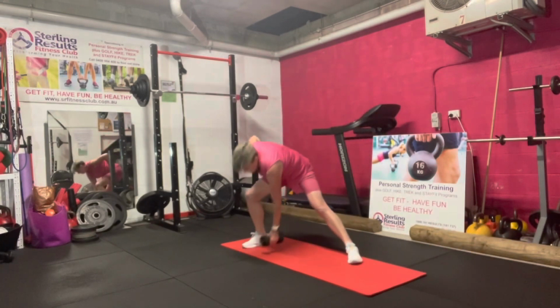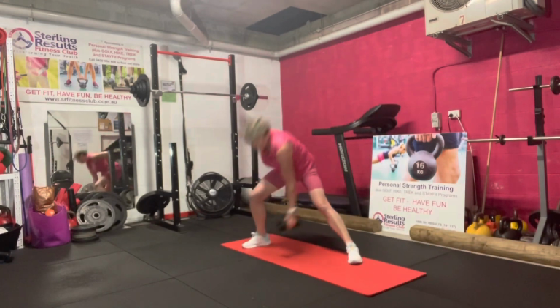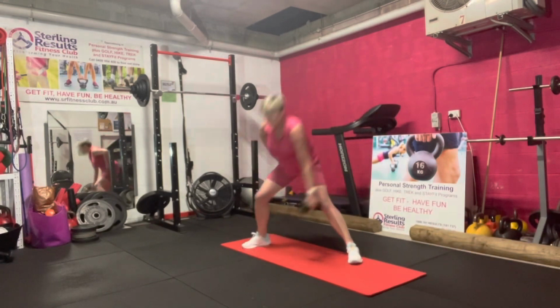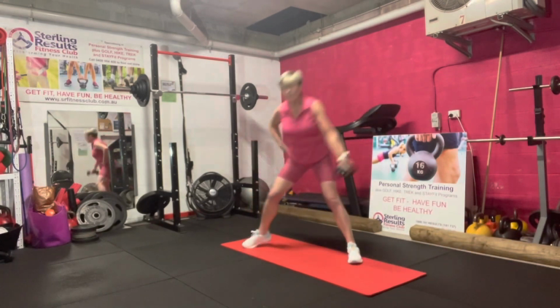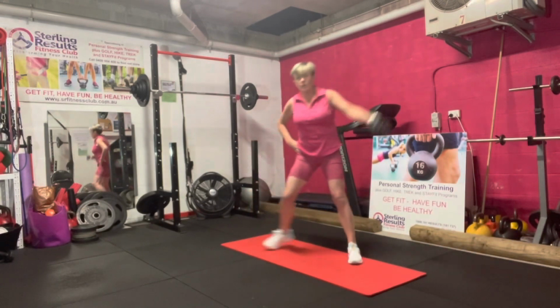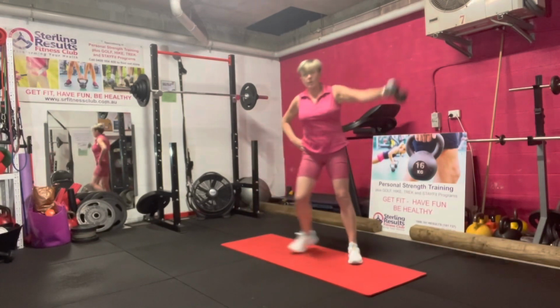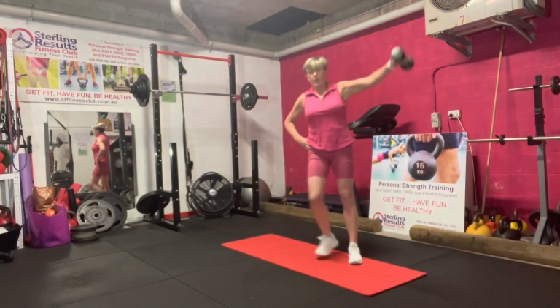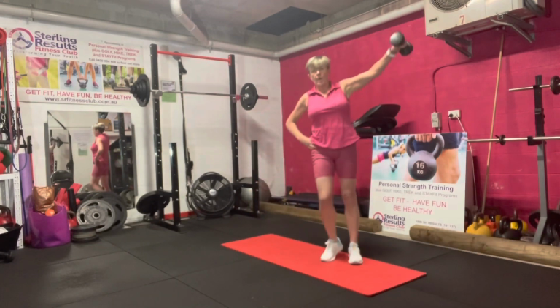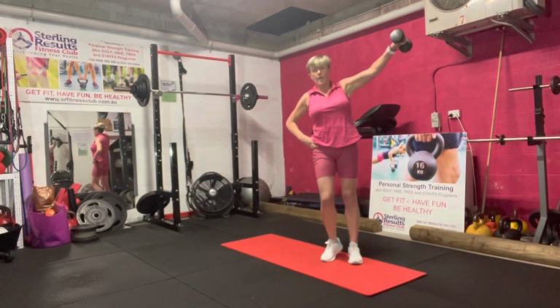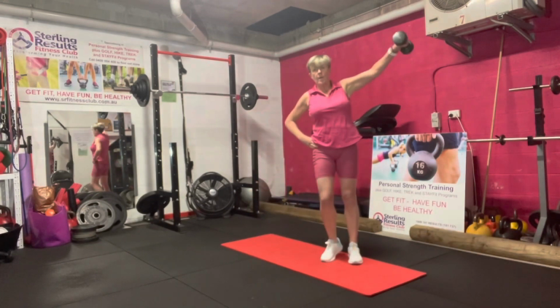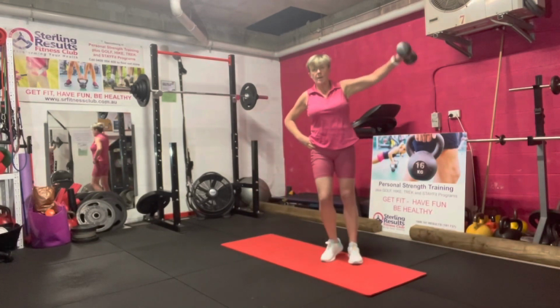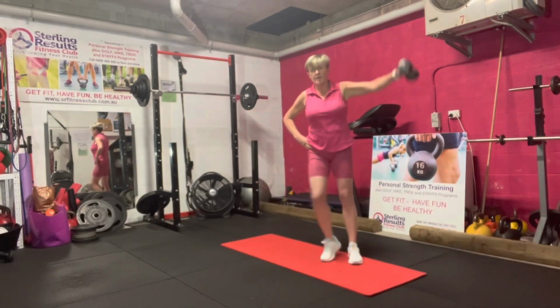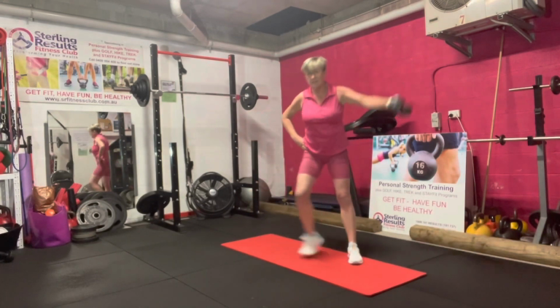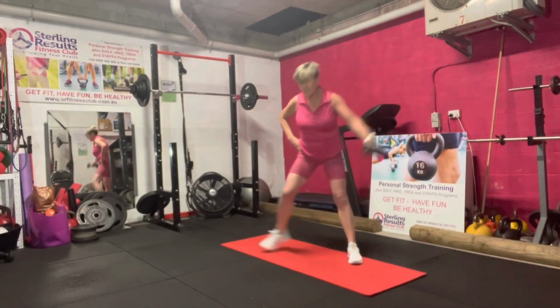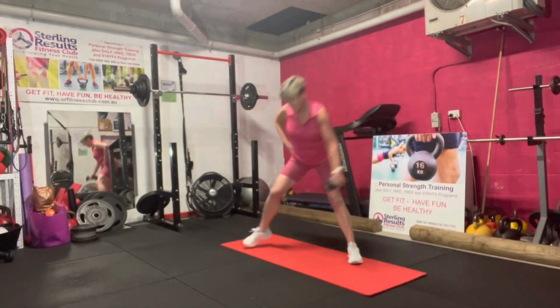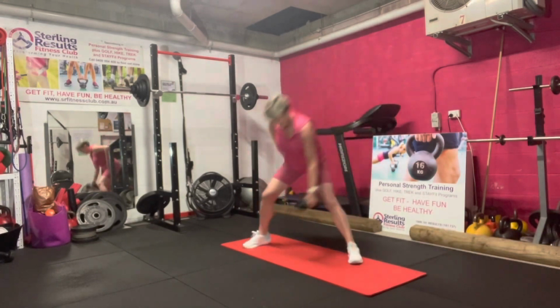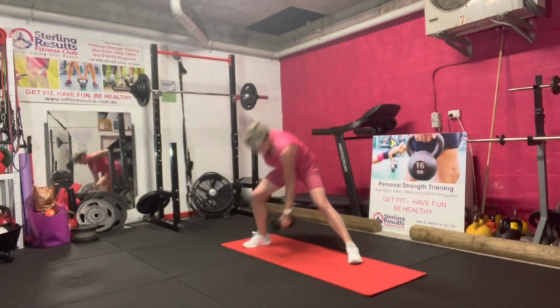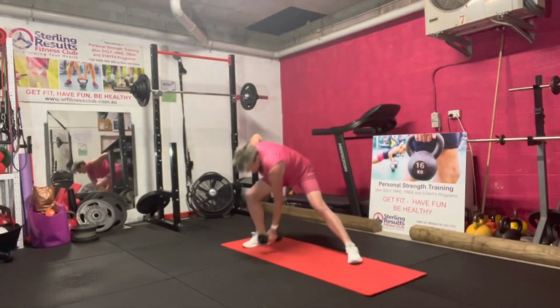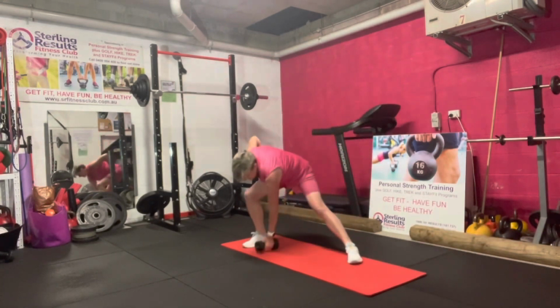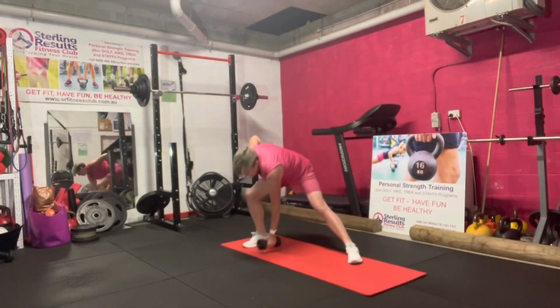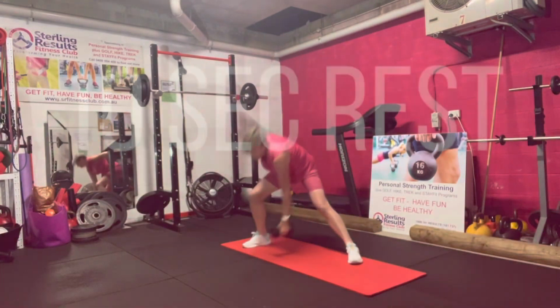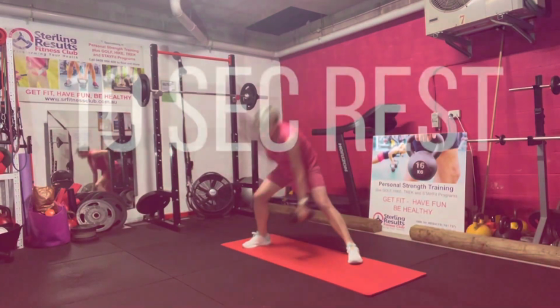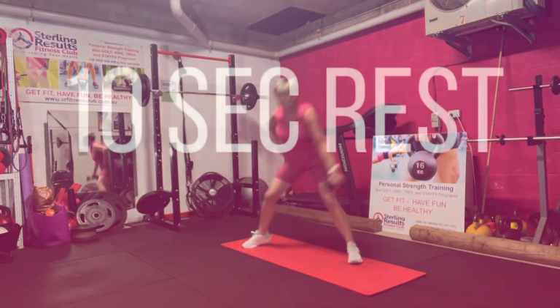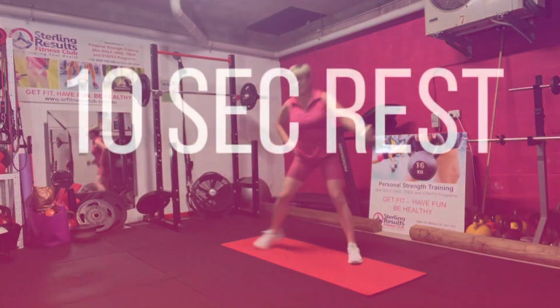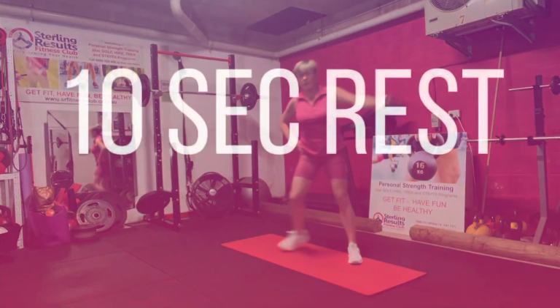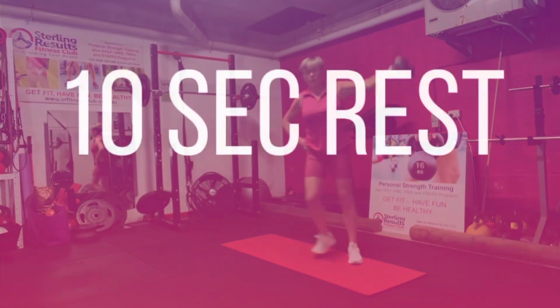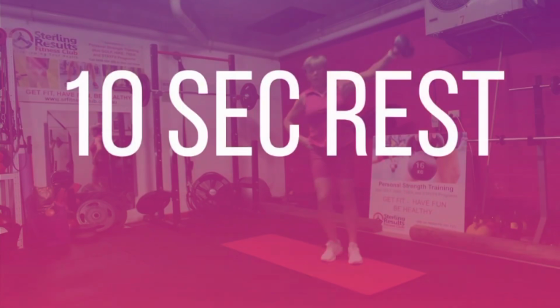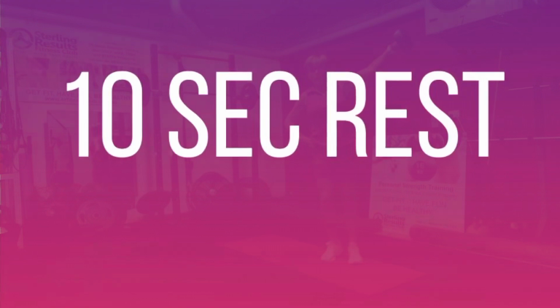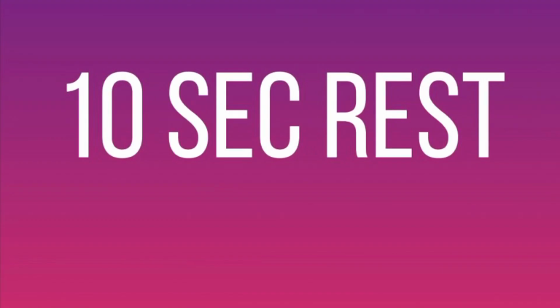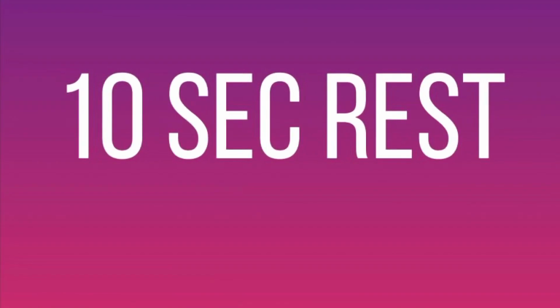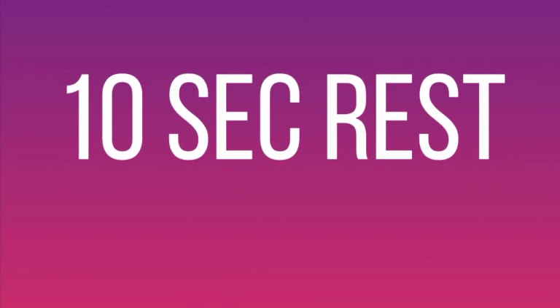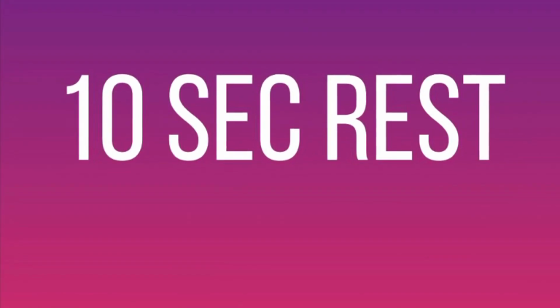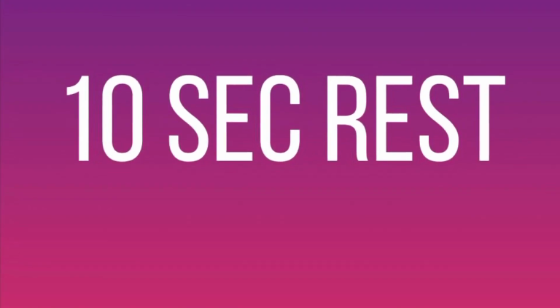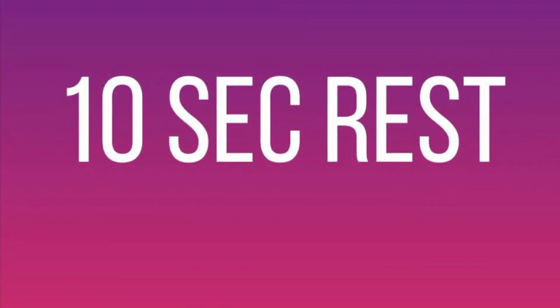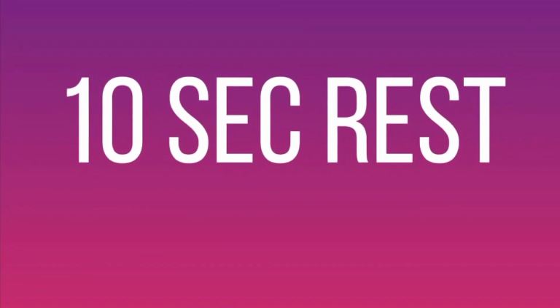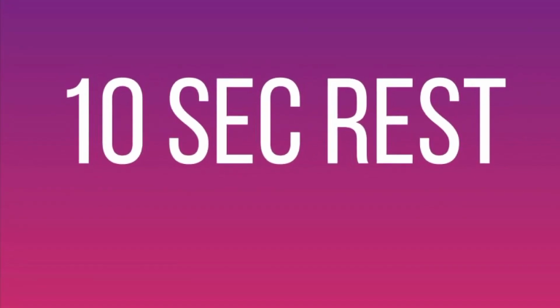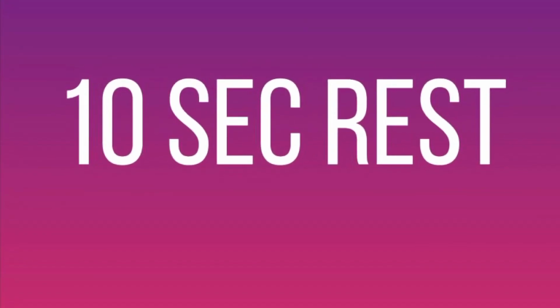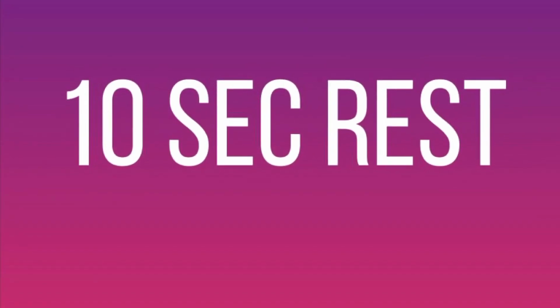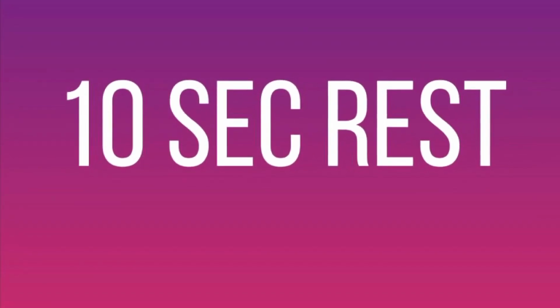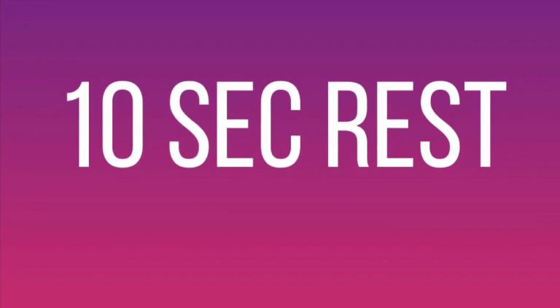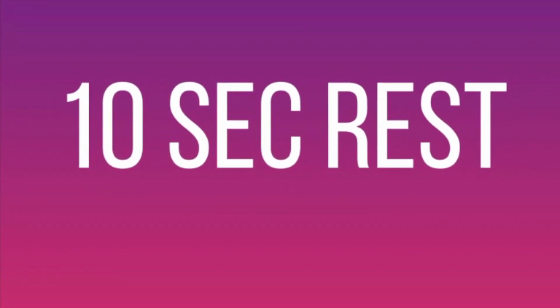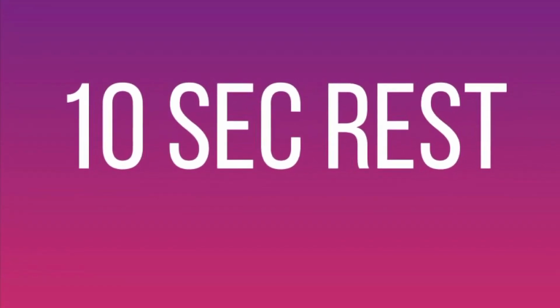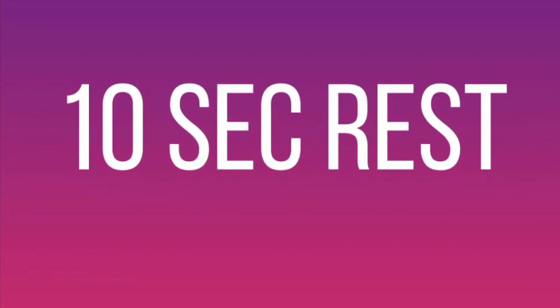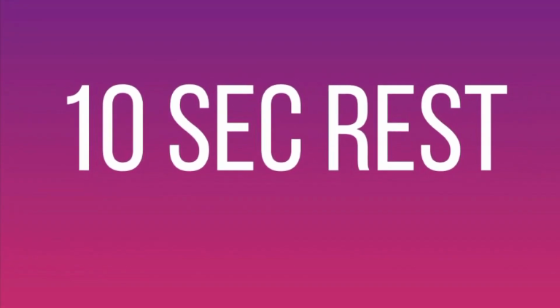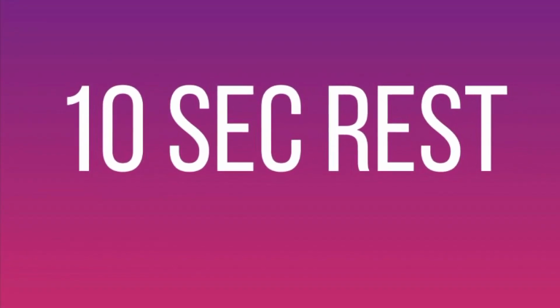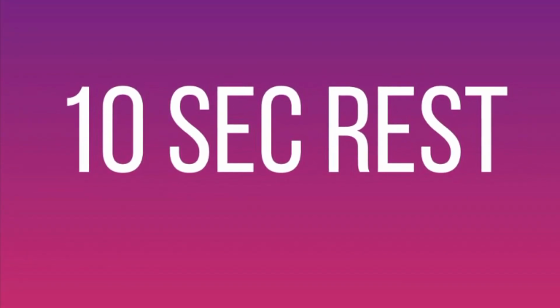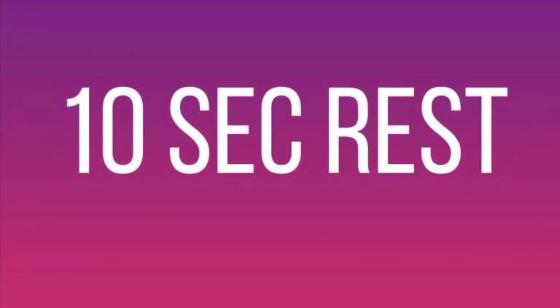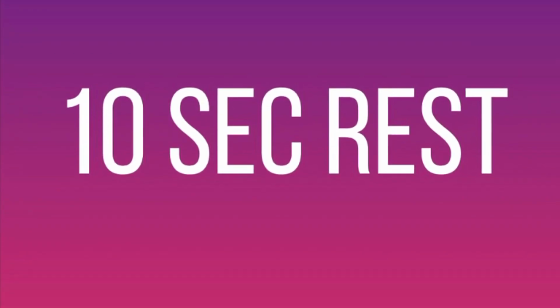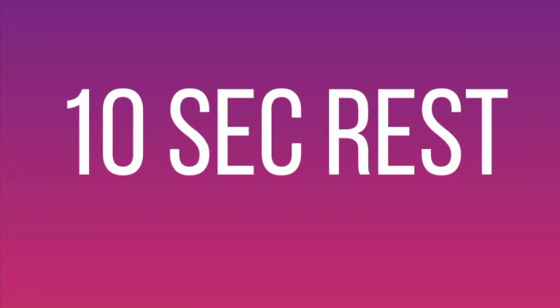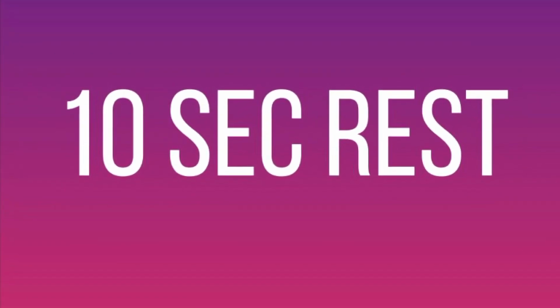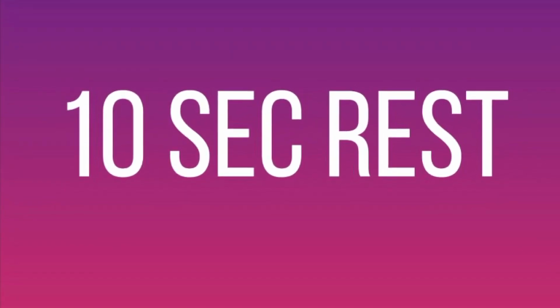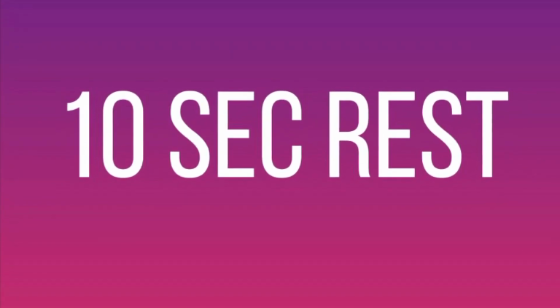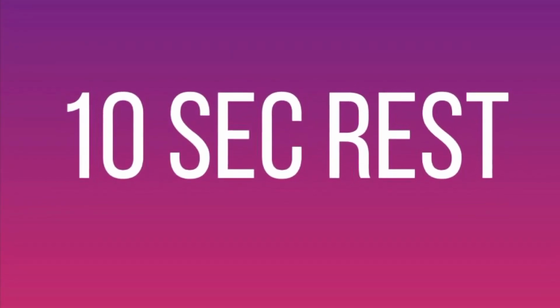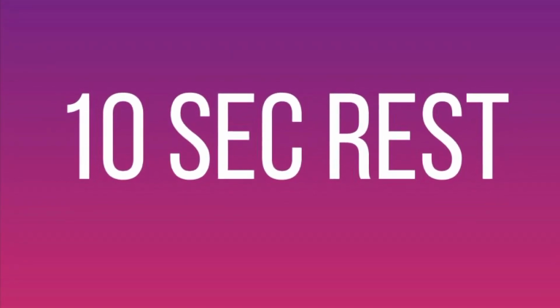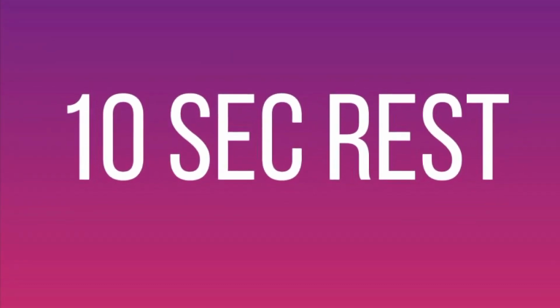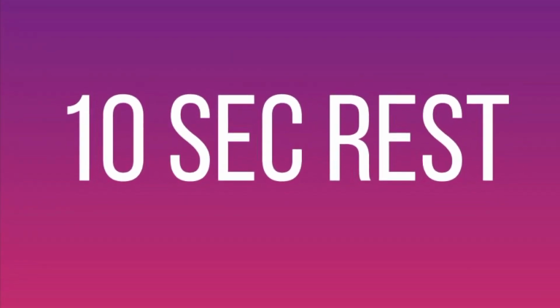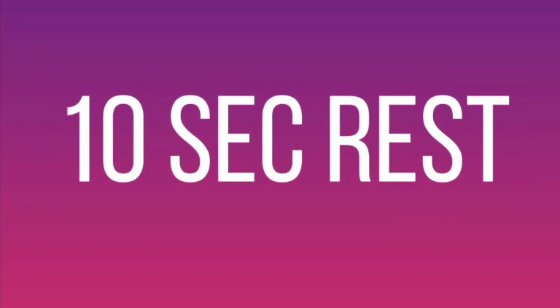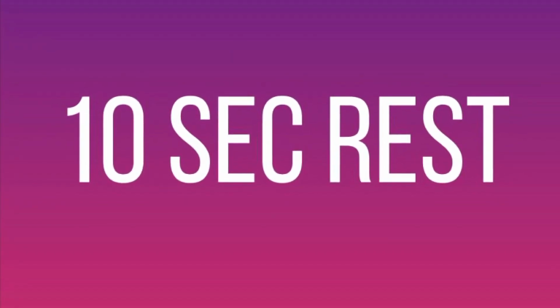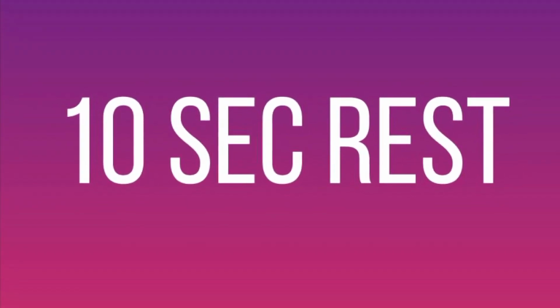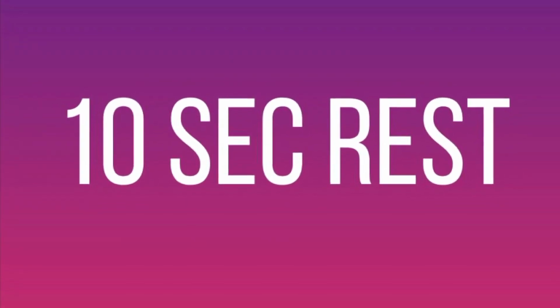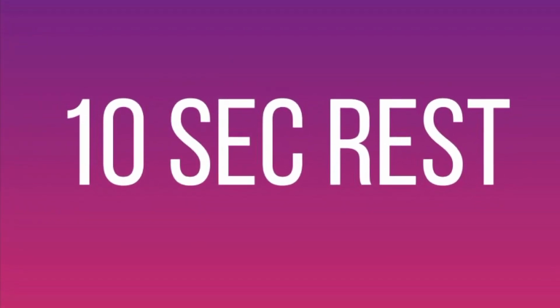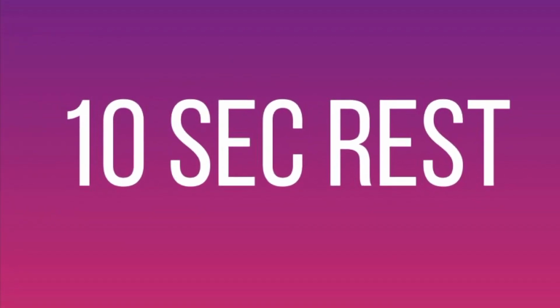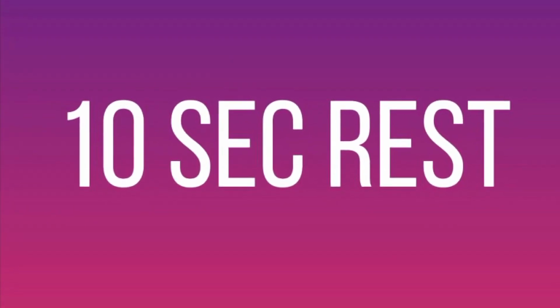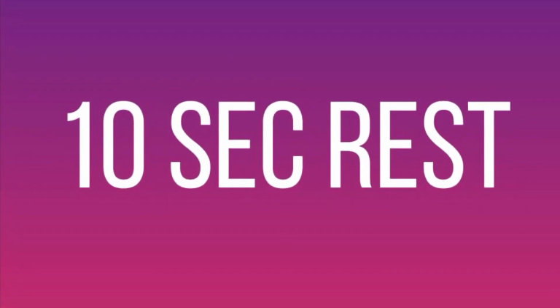Three, two, one, rest. Second move — we've got the squat drop to squat press.